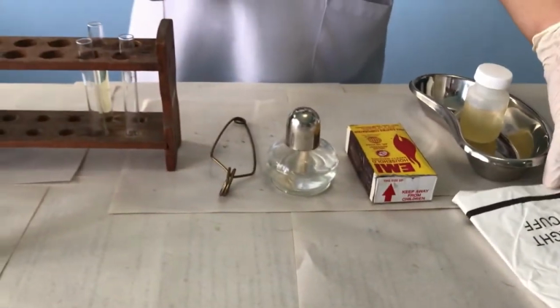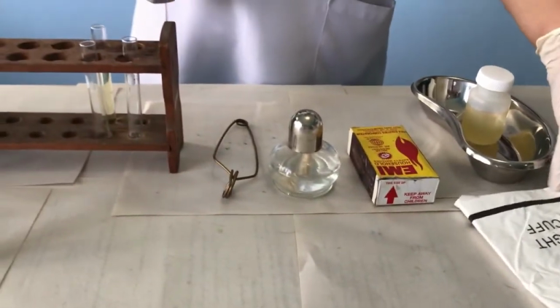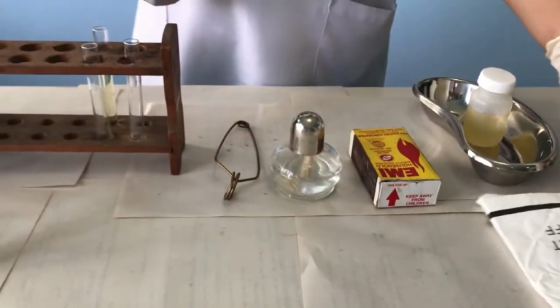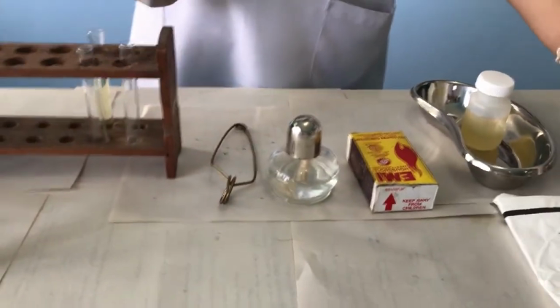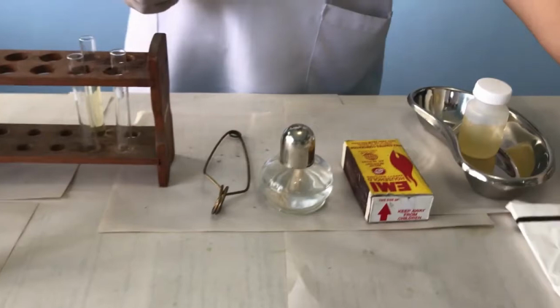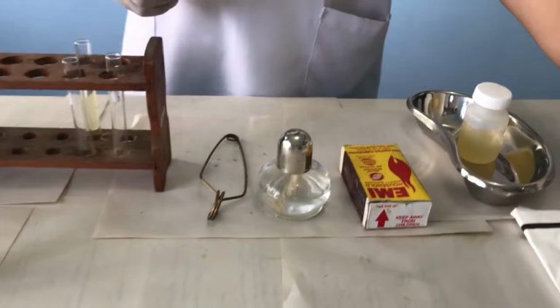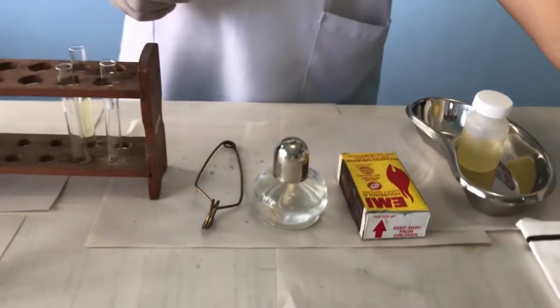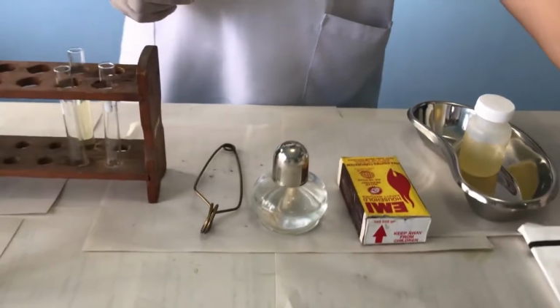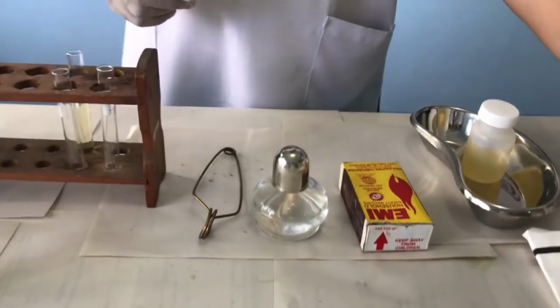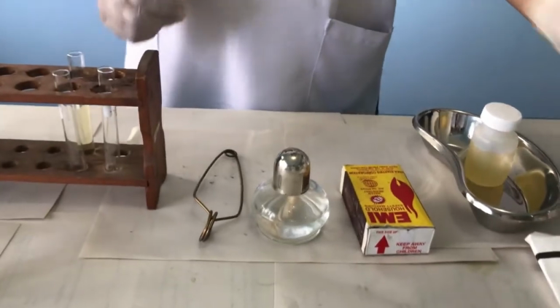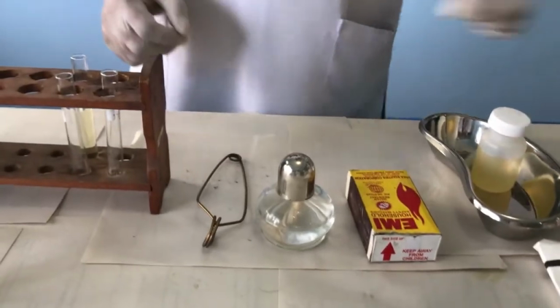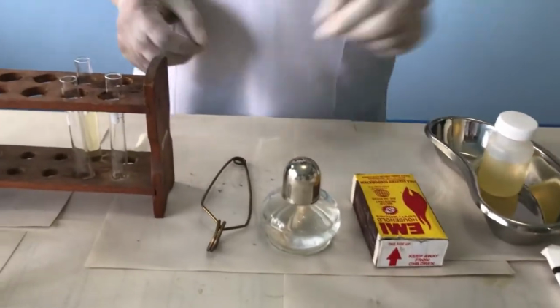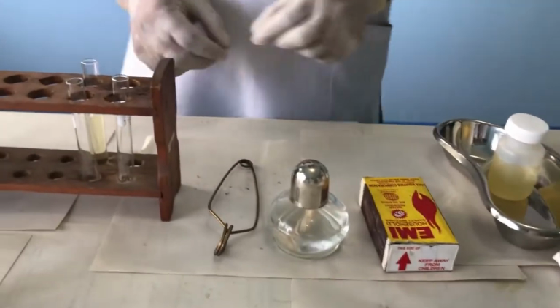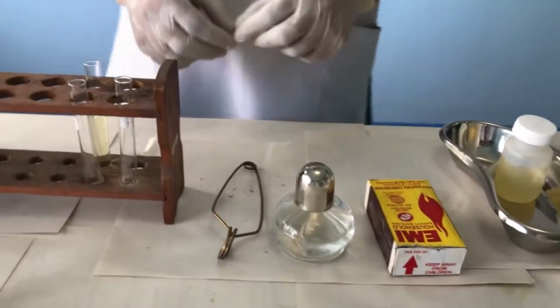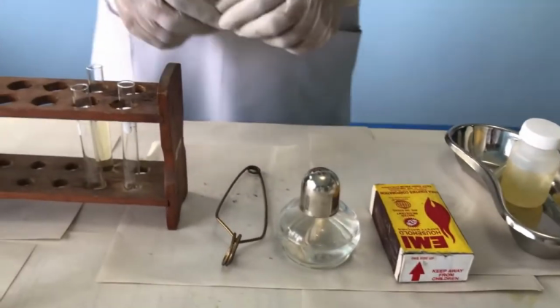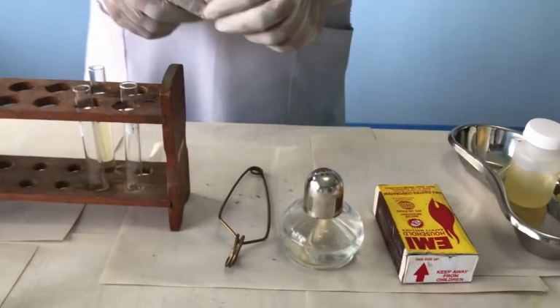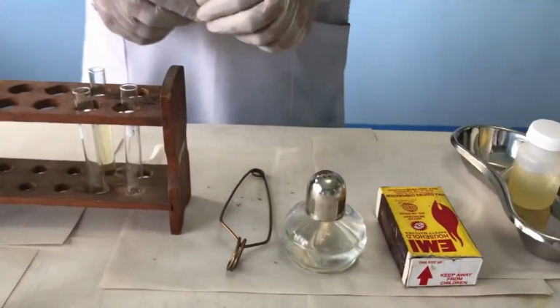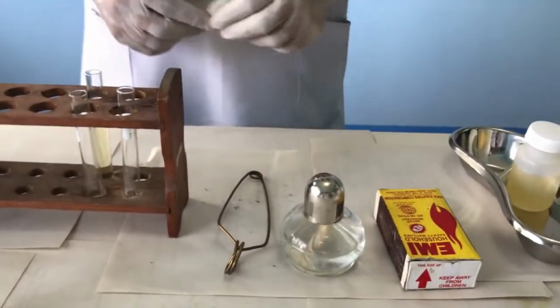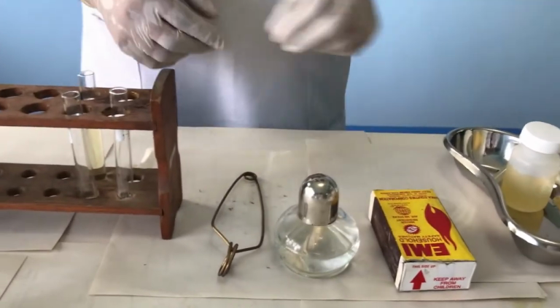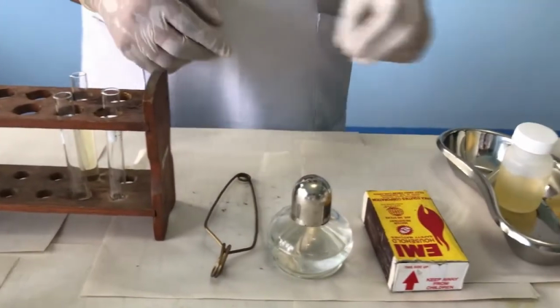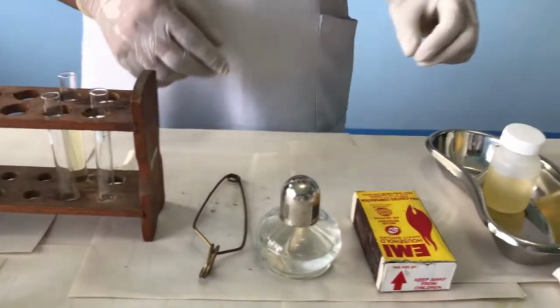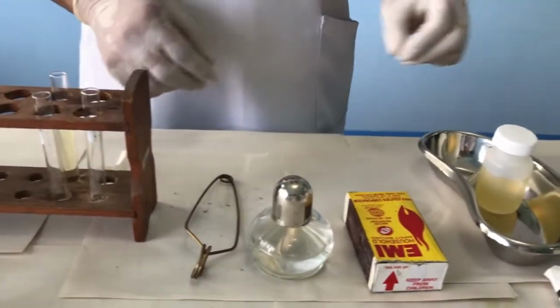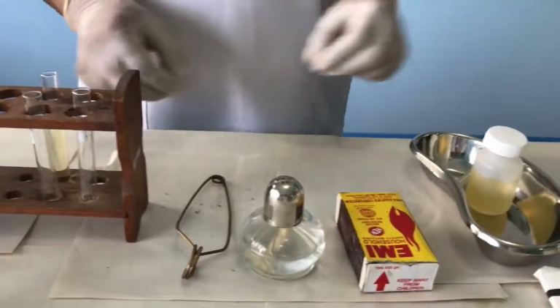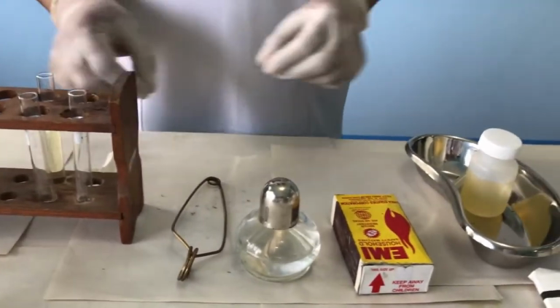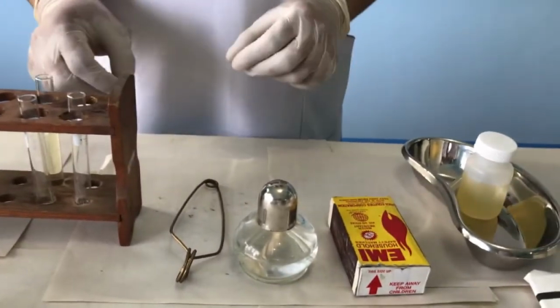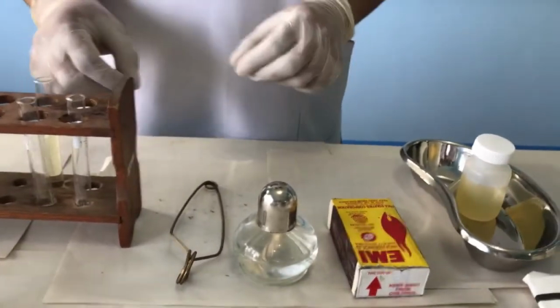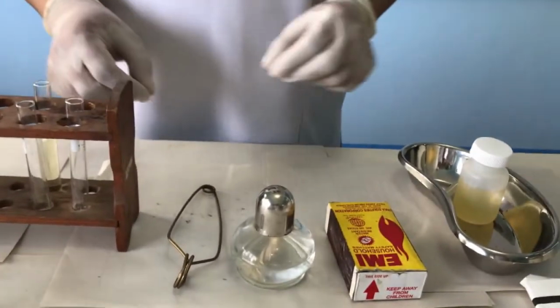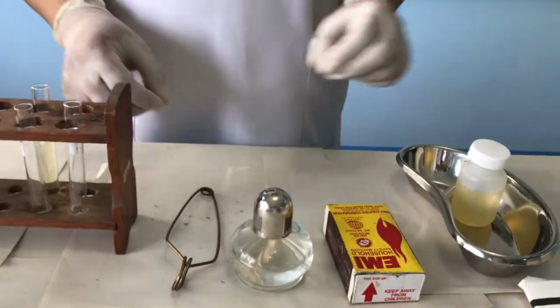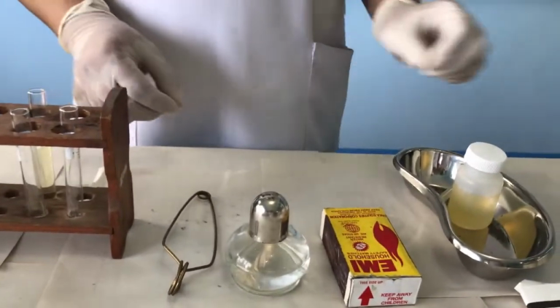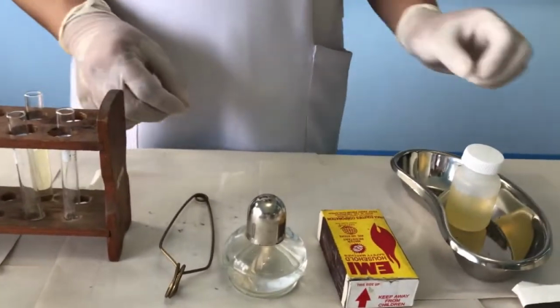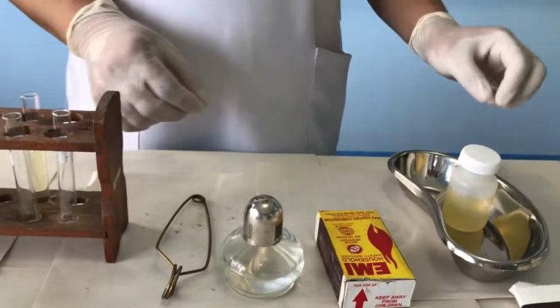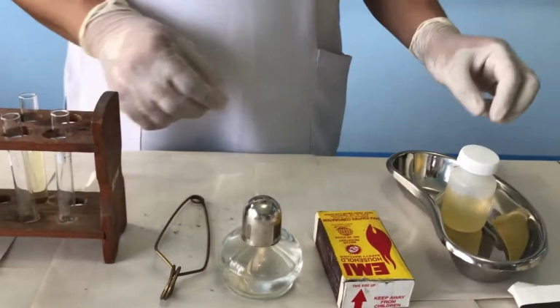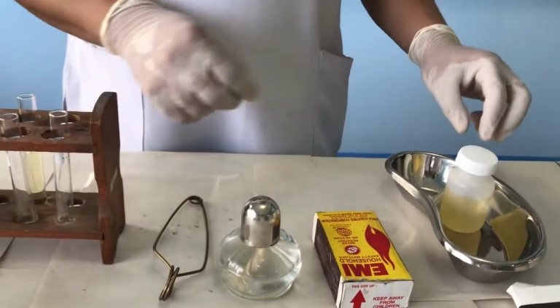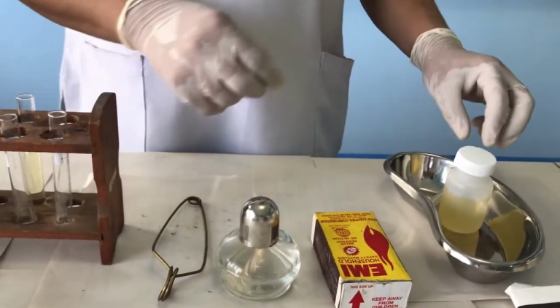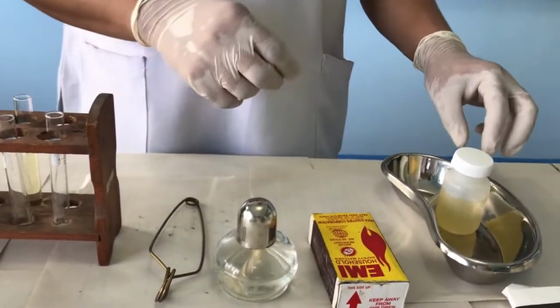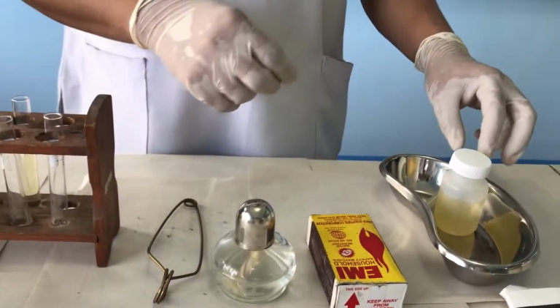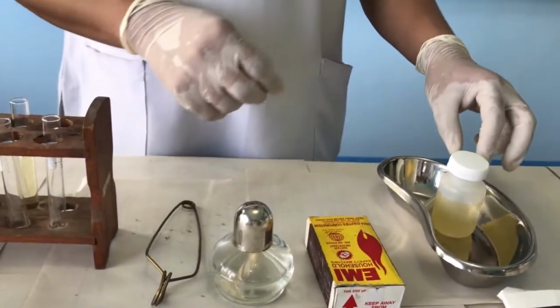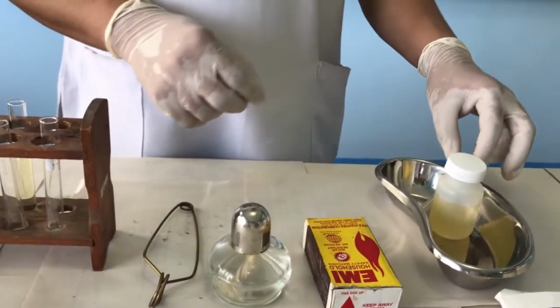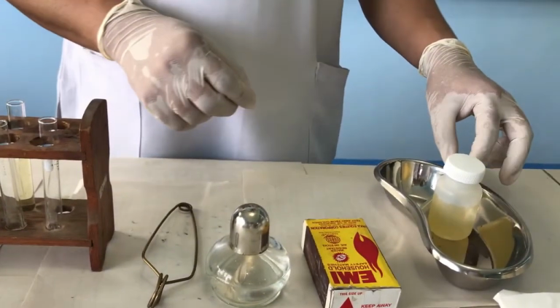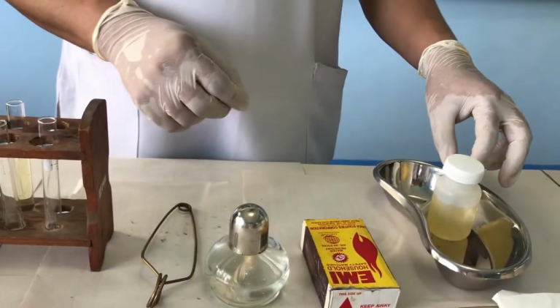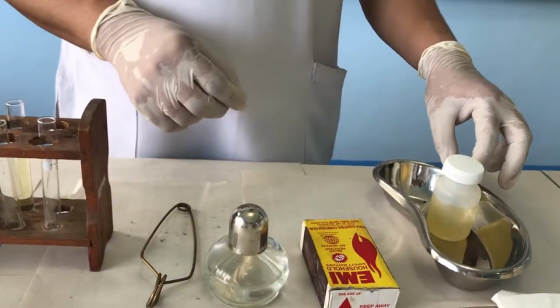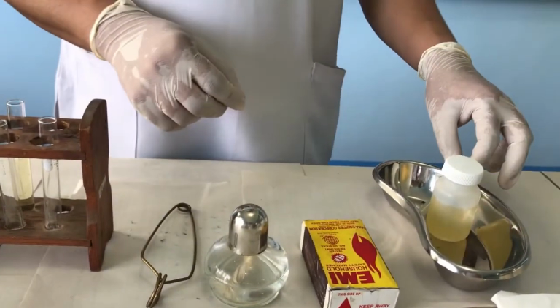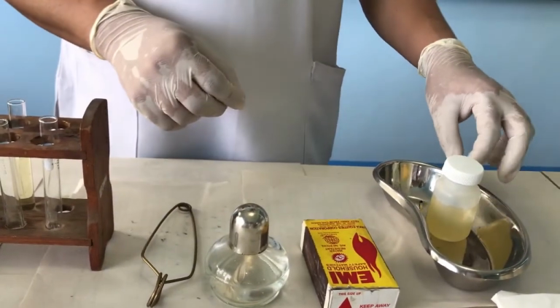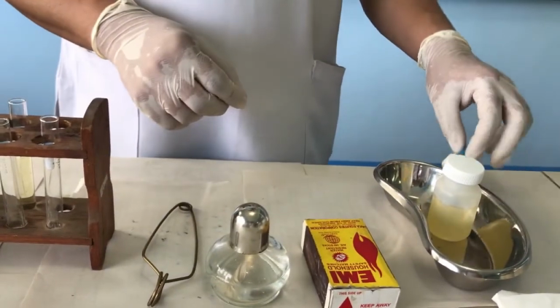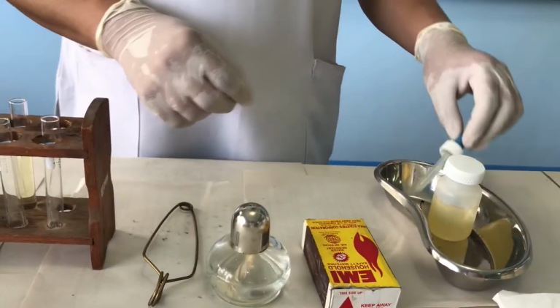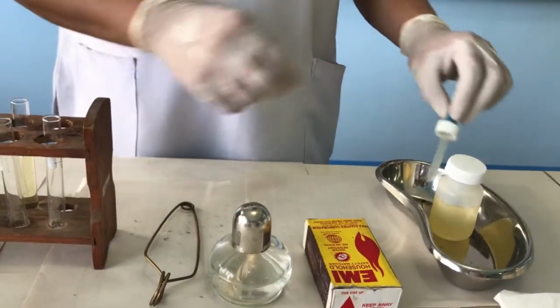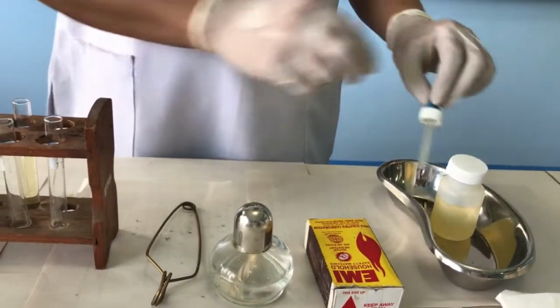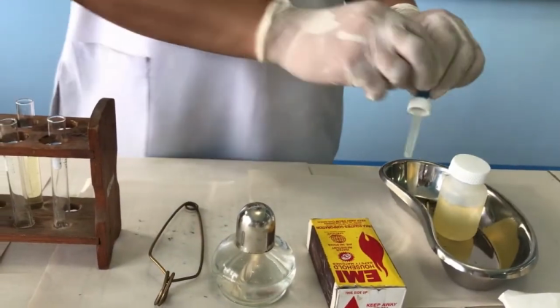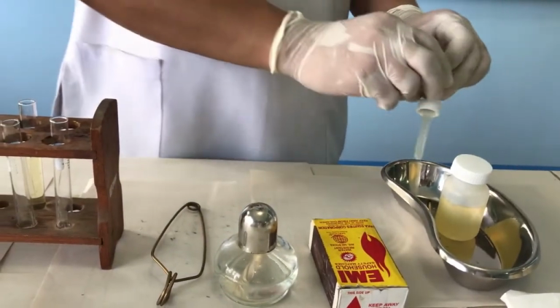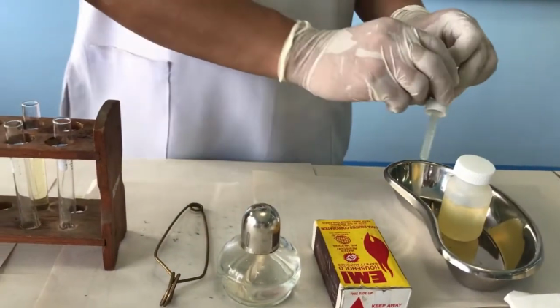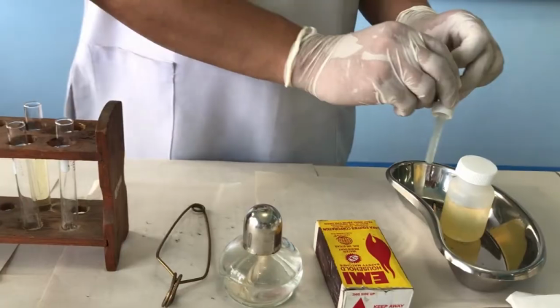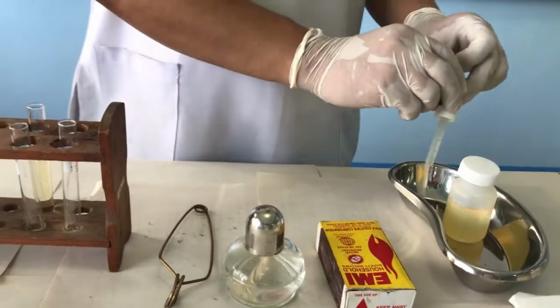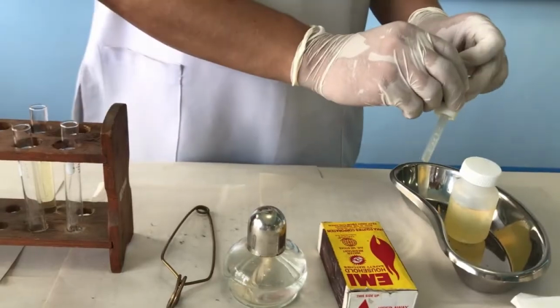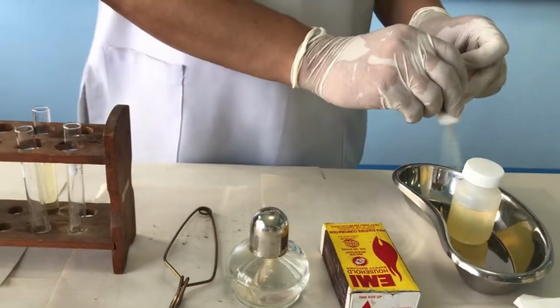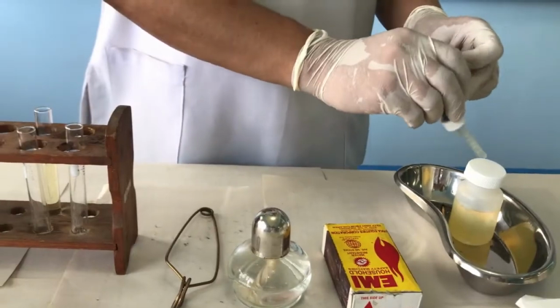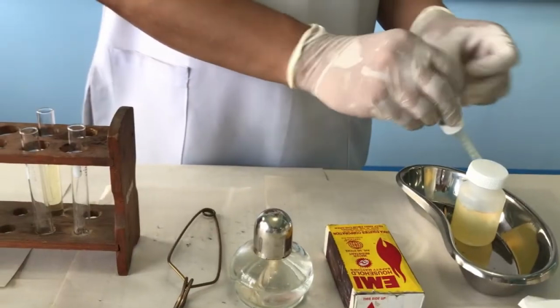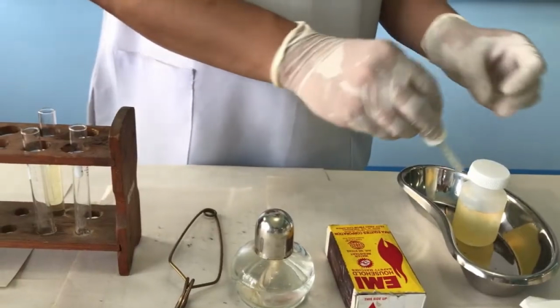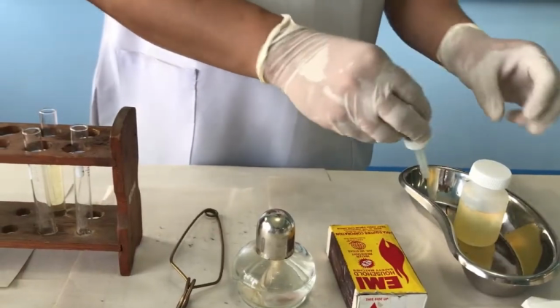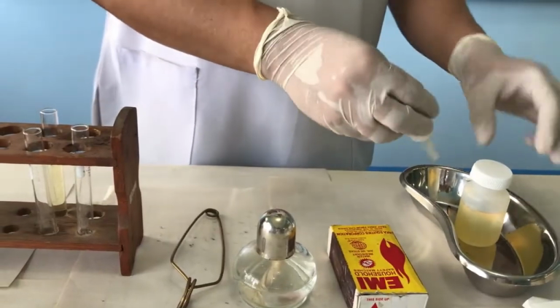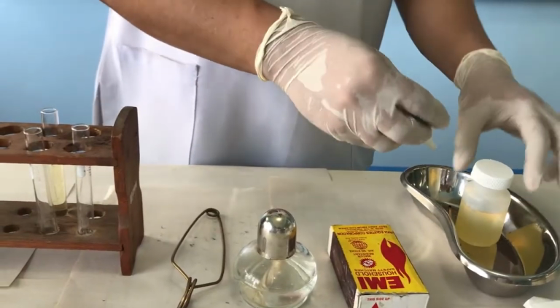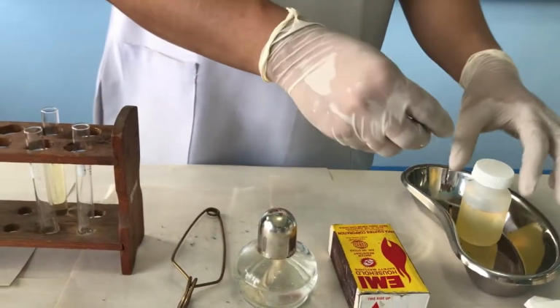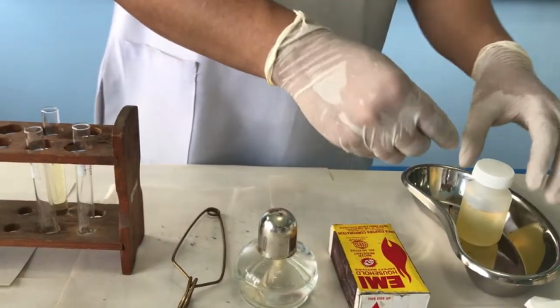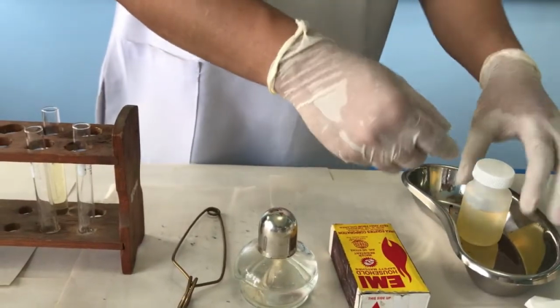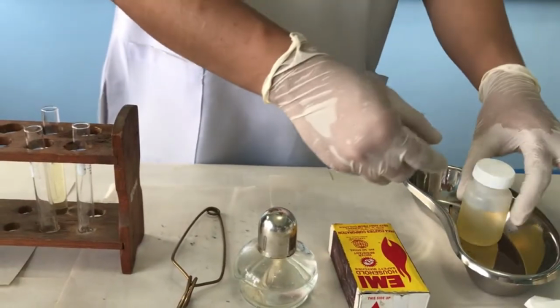Procedure: Fill the test tube above two-thirds full with urine specimen.